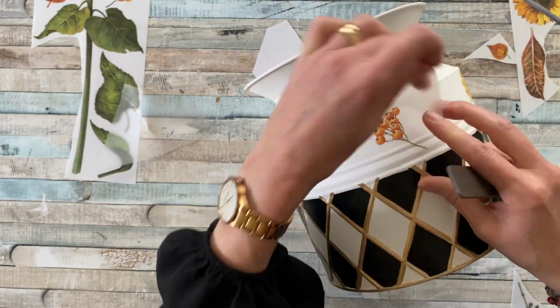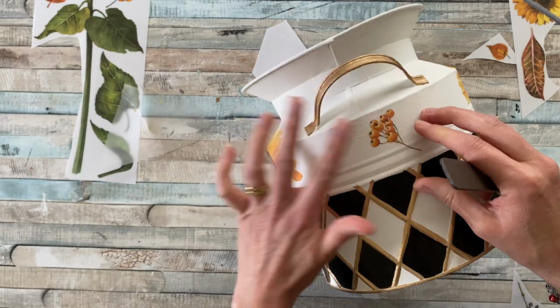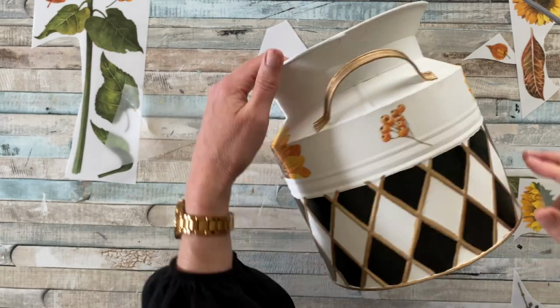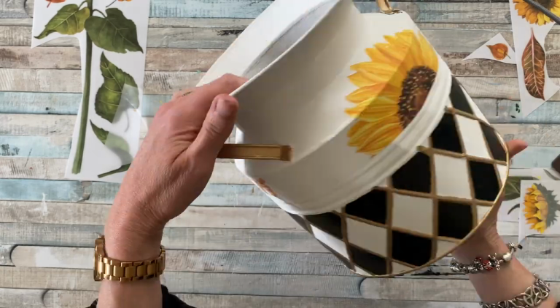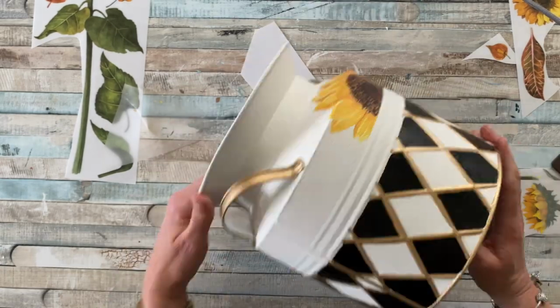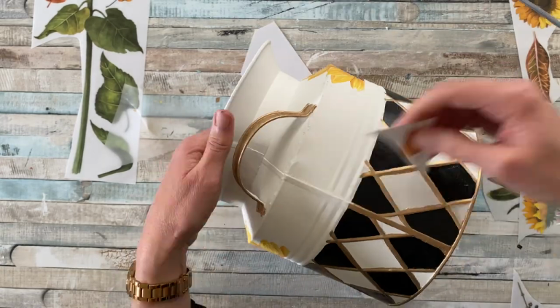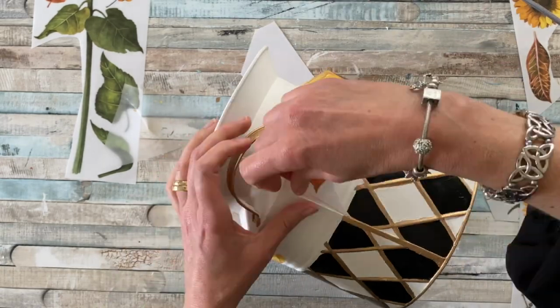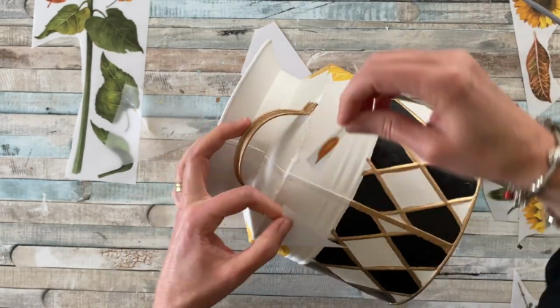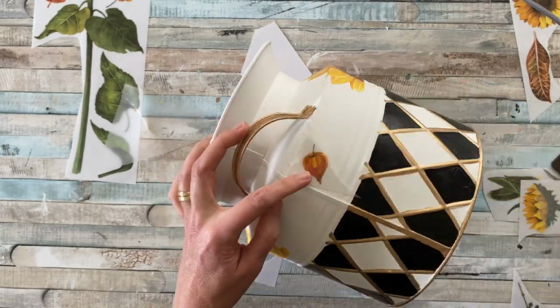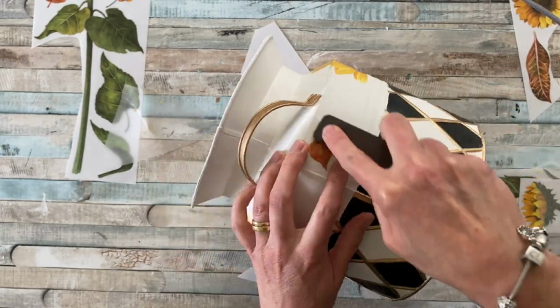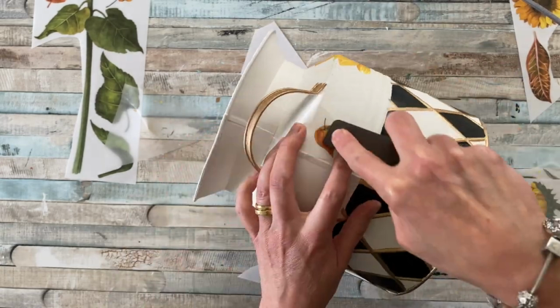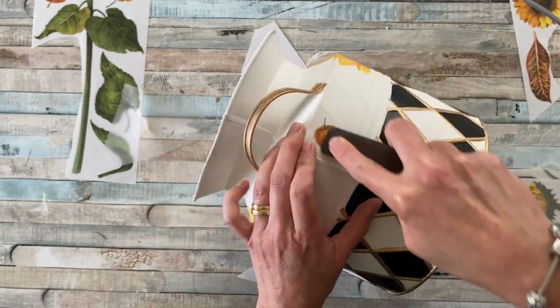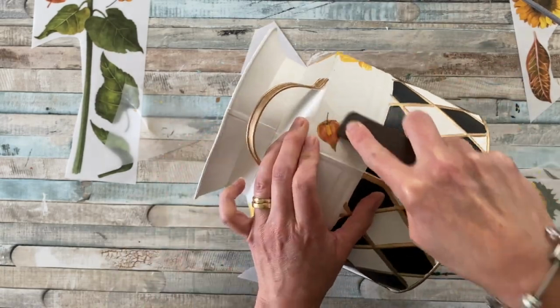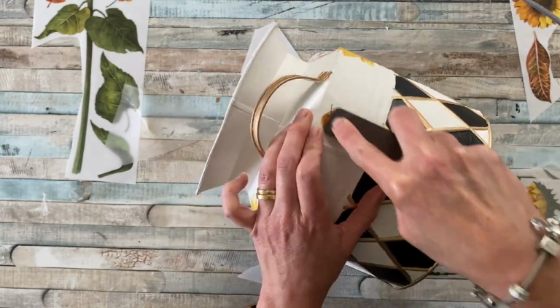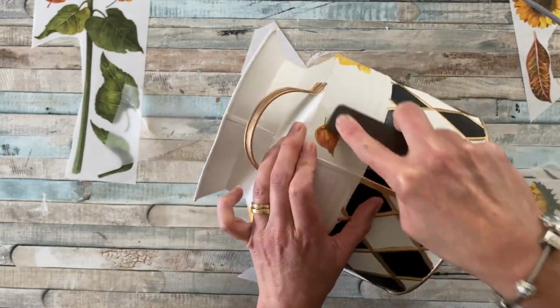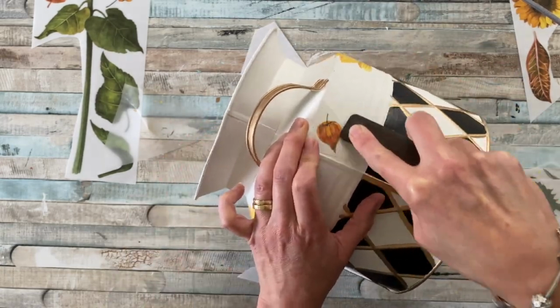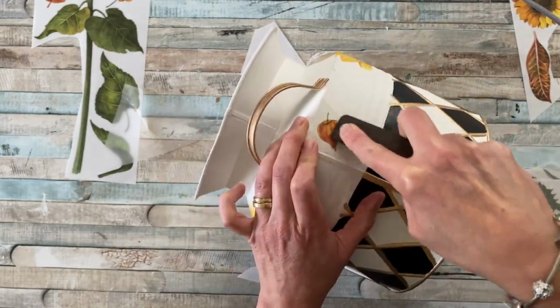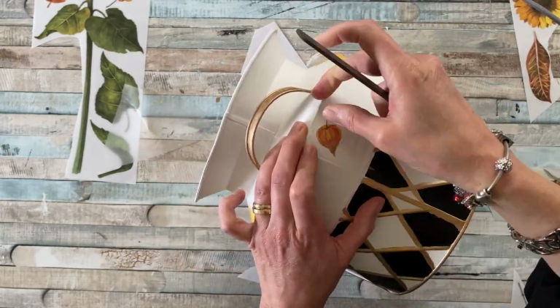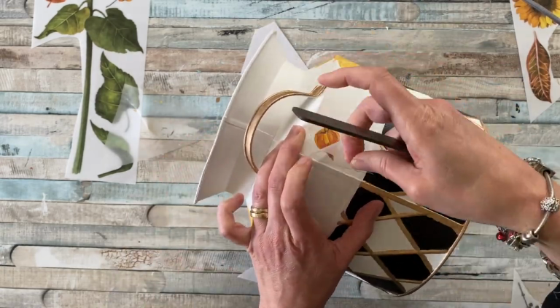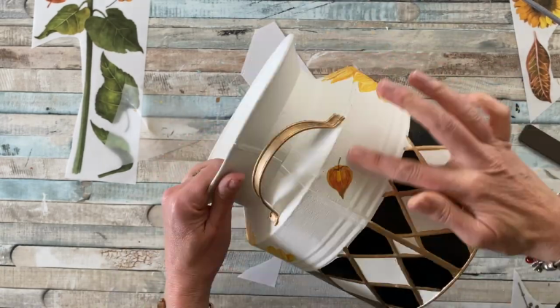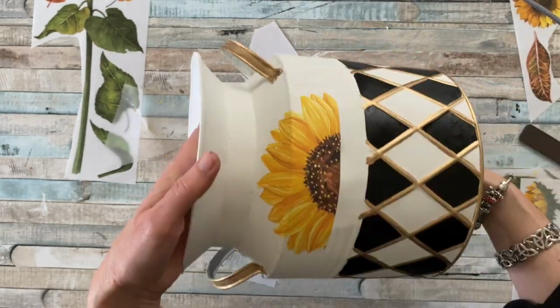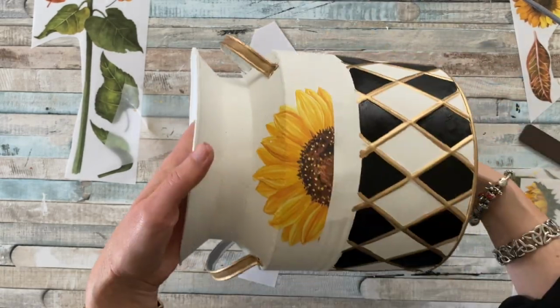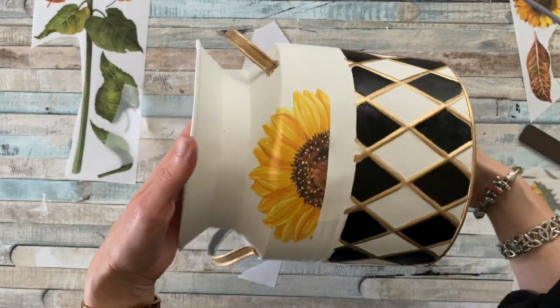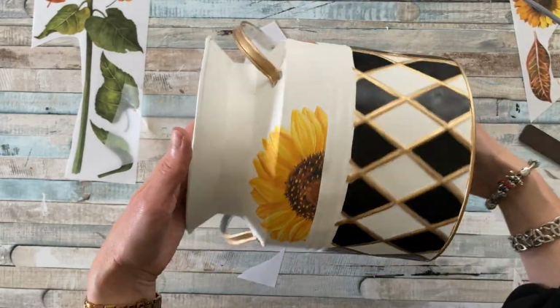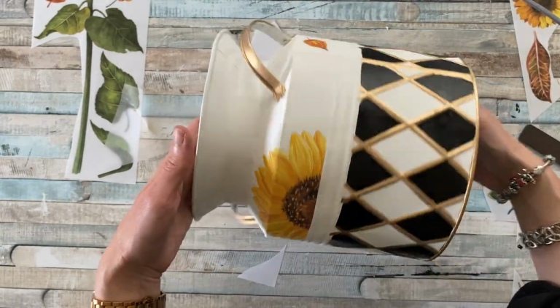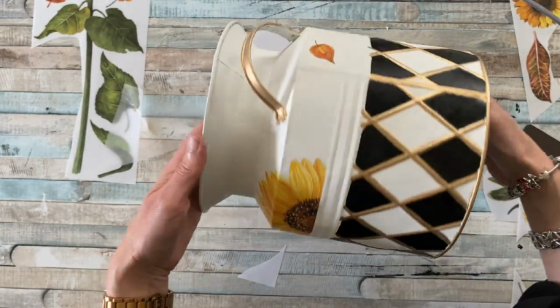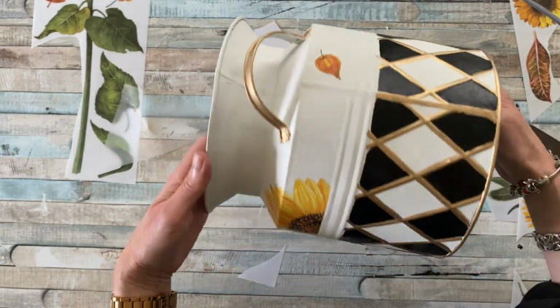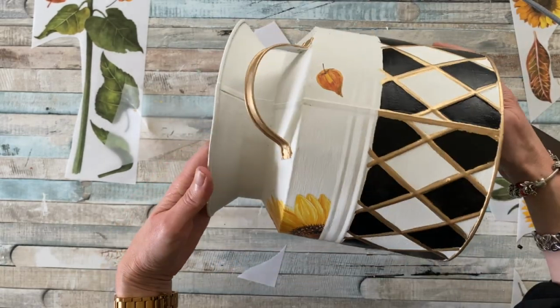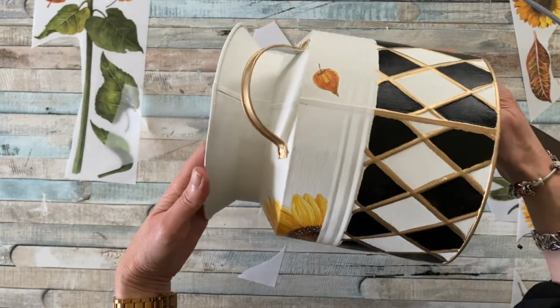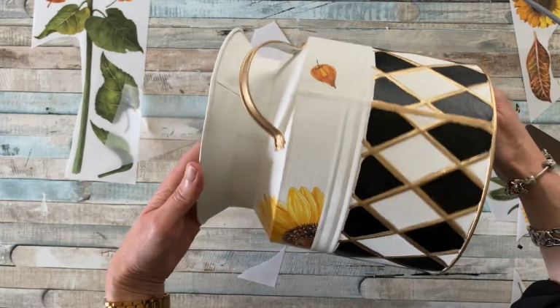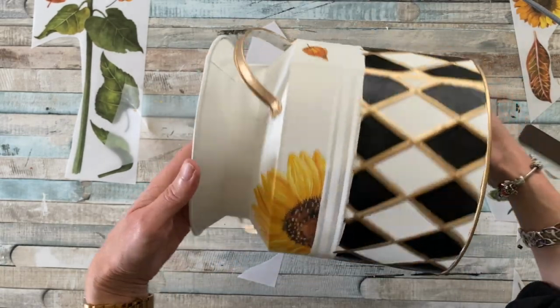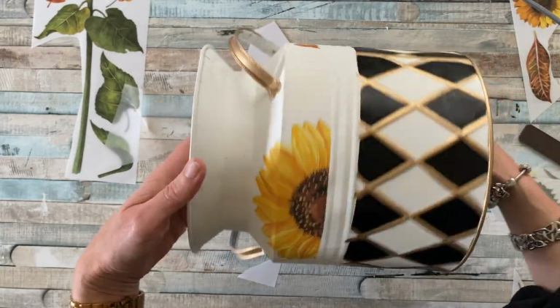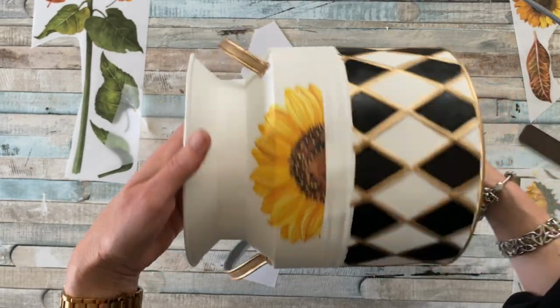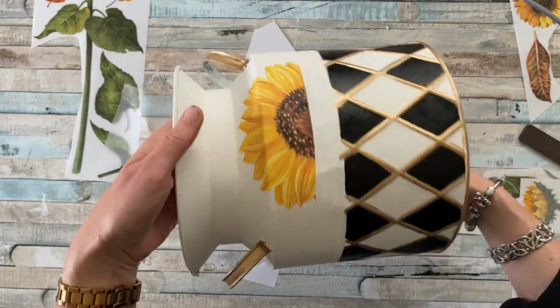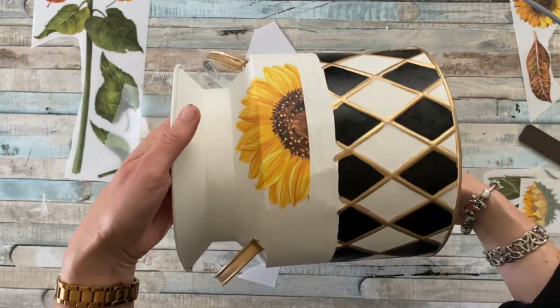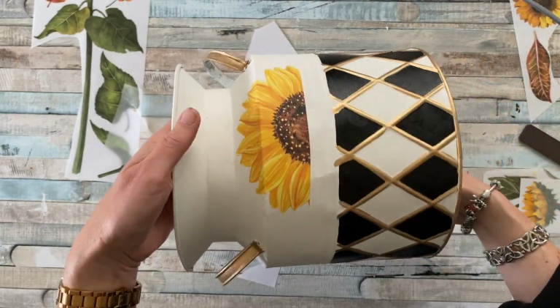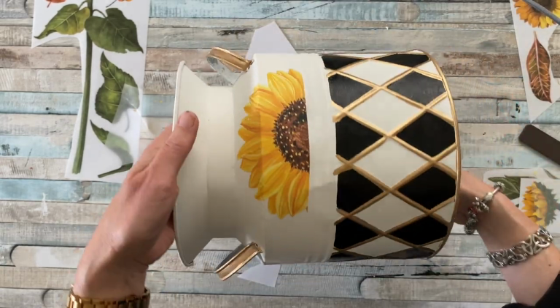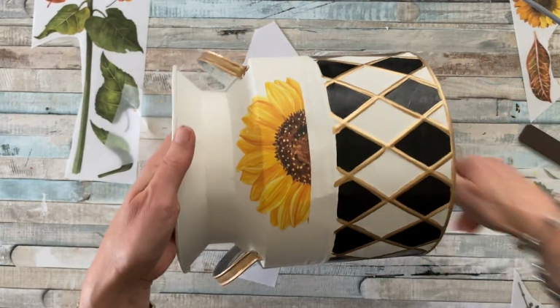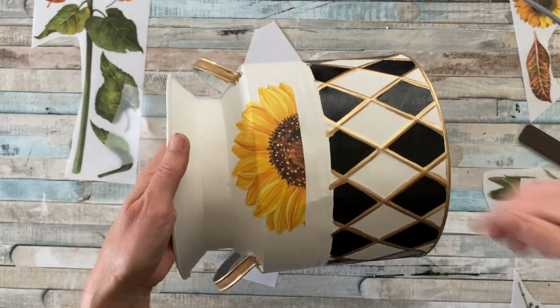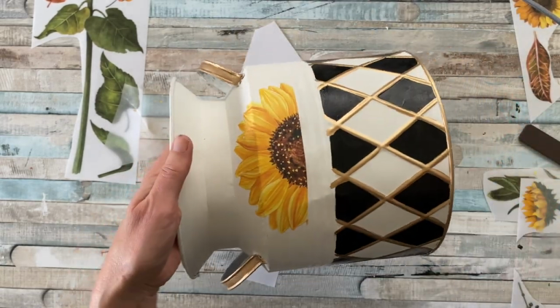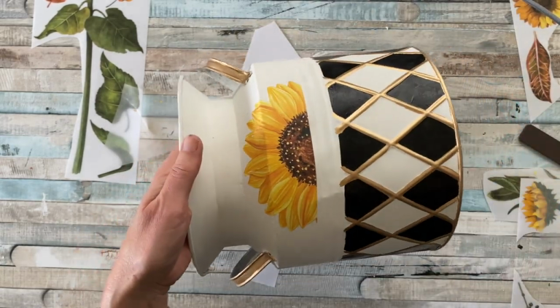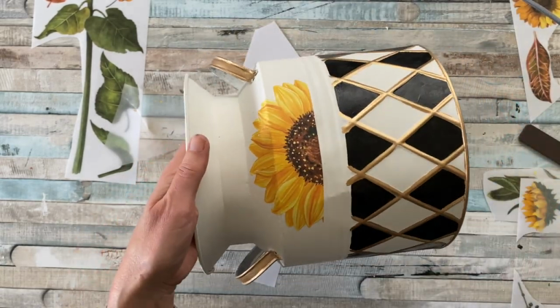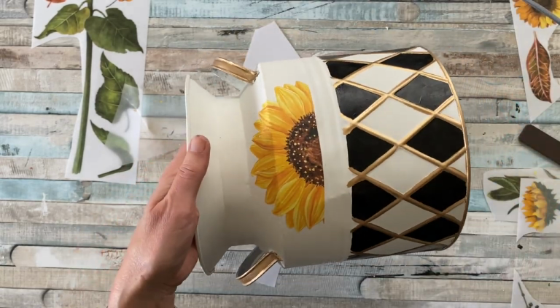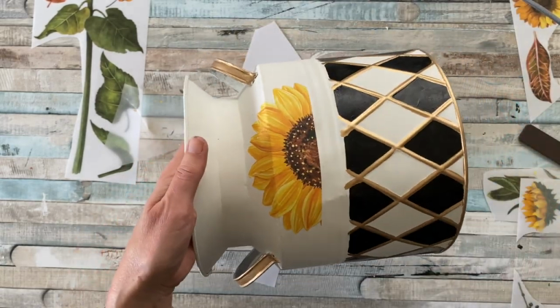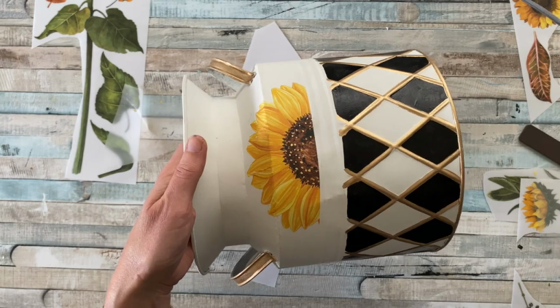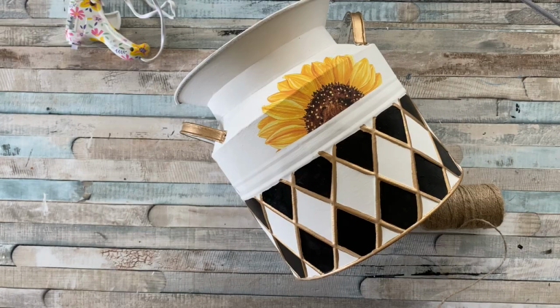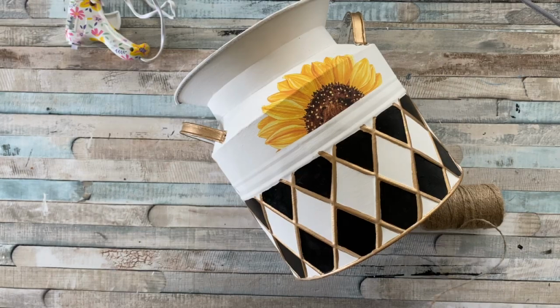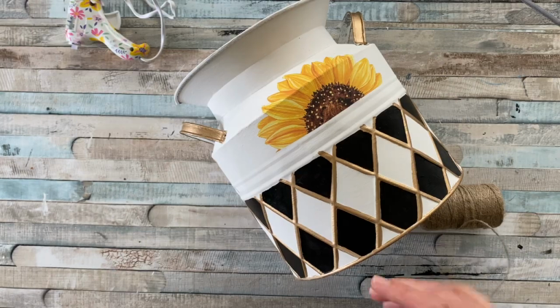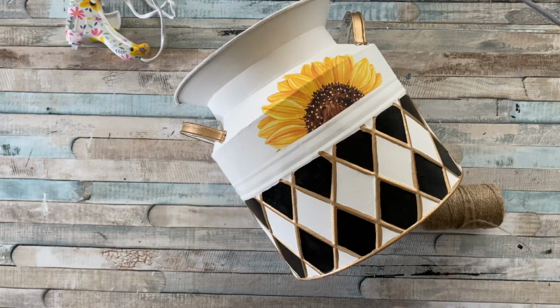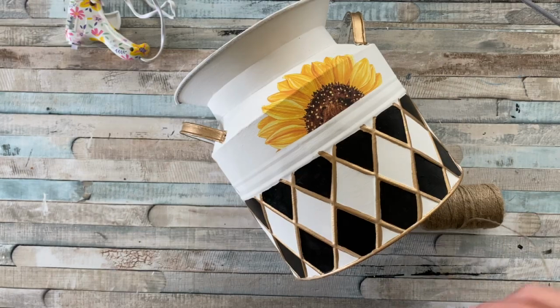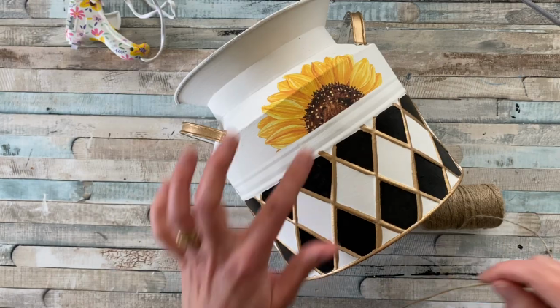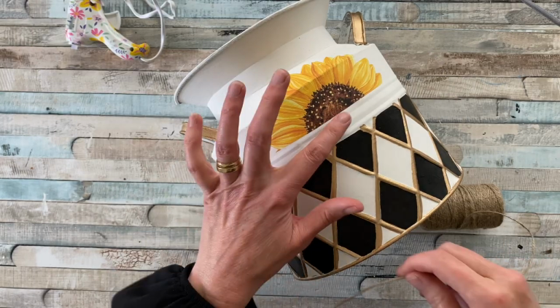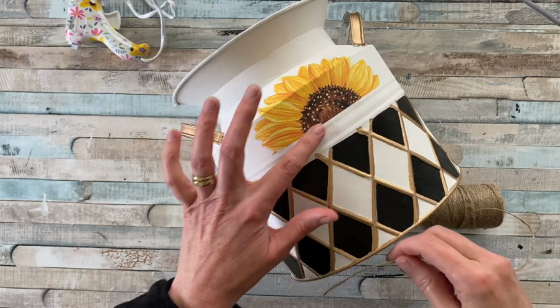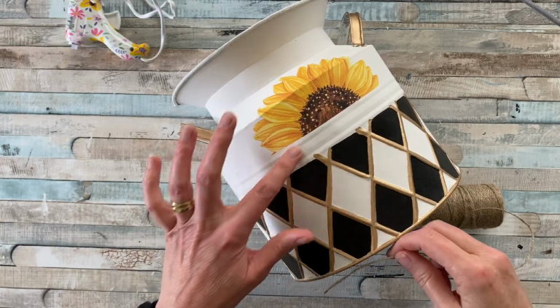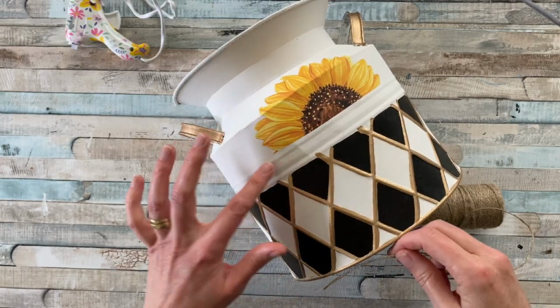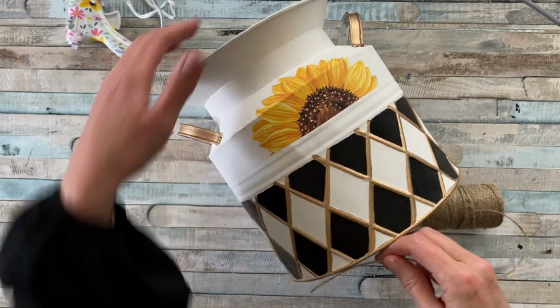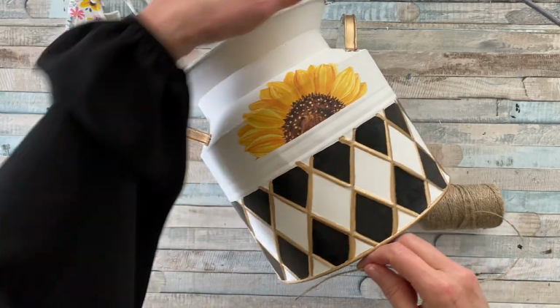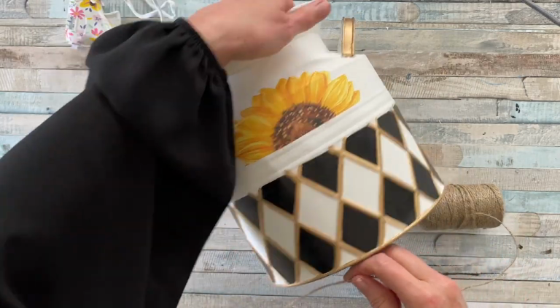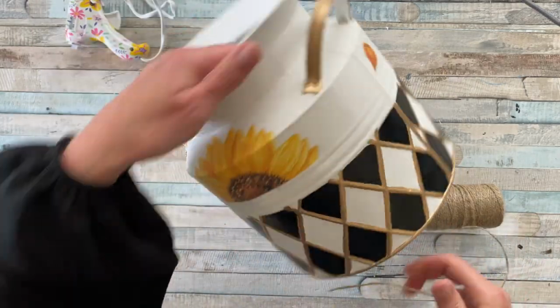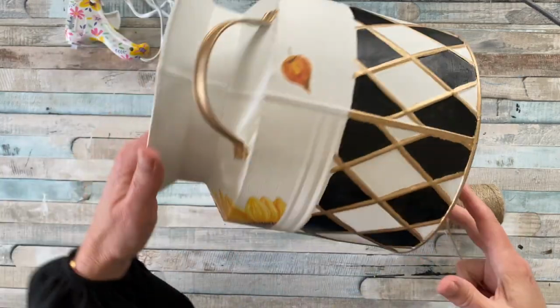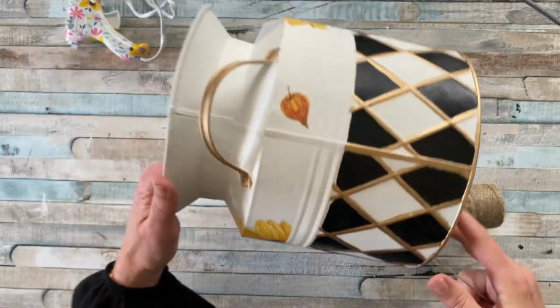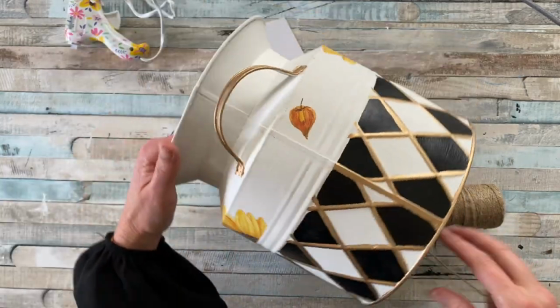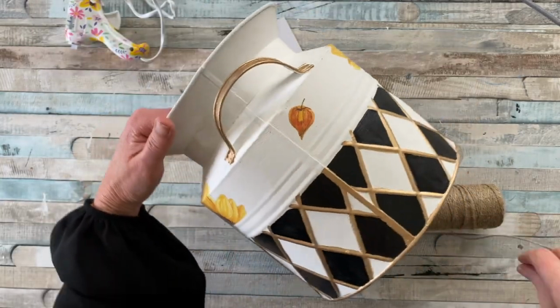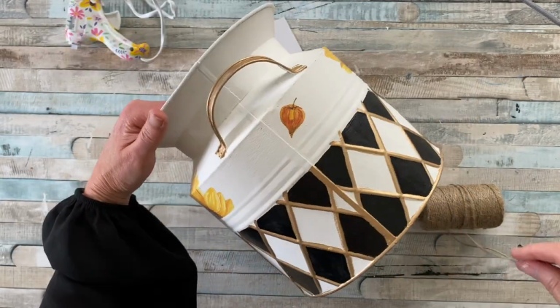The smaller bits that were cut off at the beginning I am now sticking on the side, and I'm really pleased with how it's taking shape.